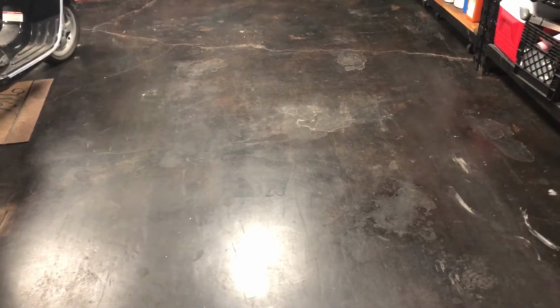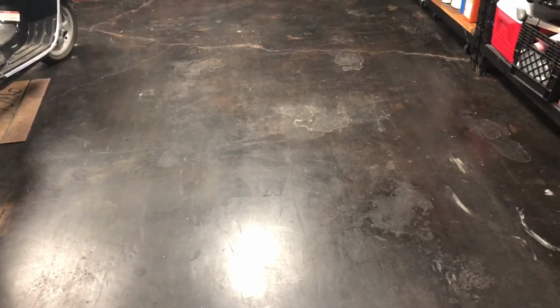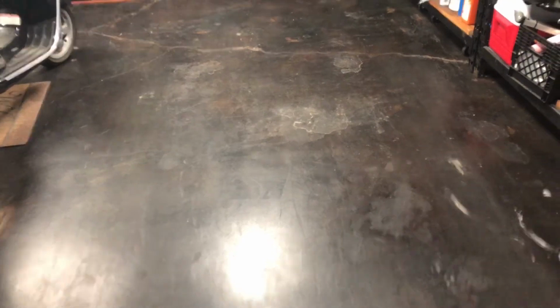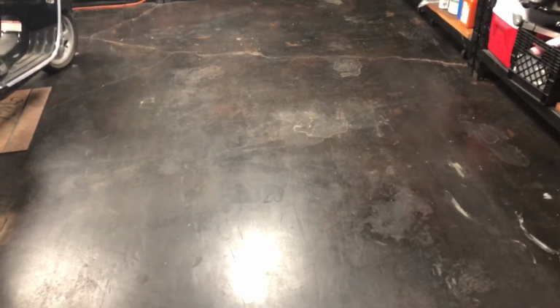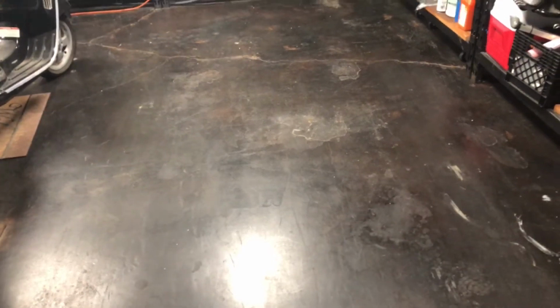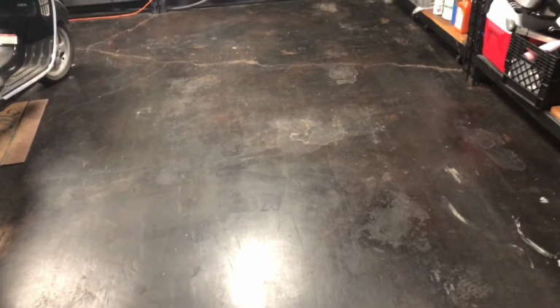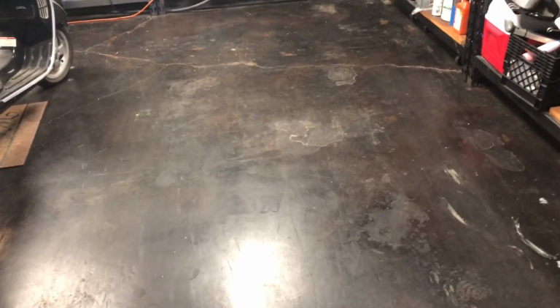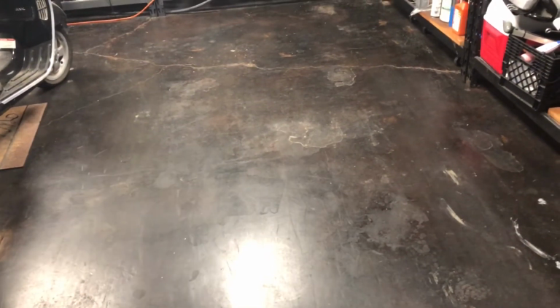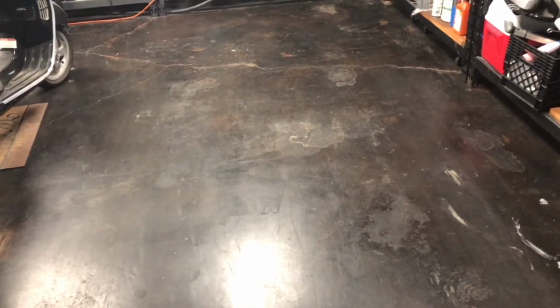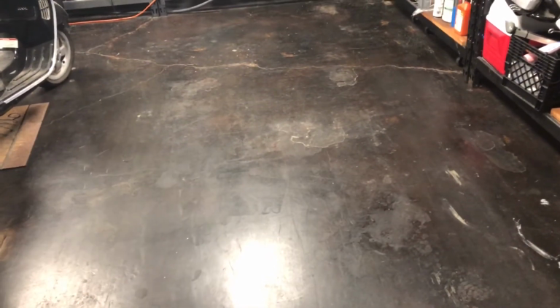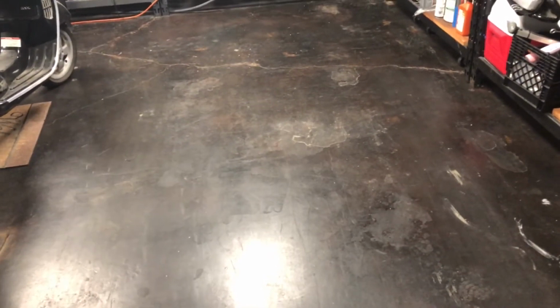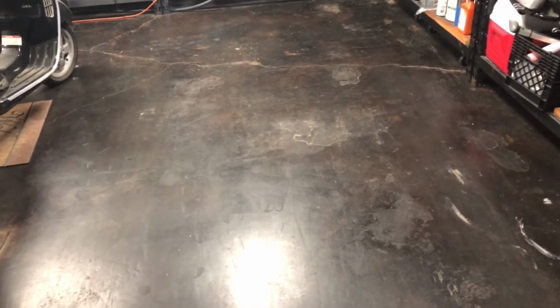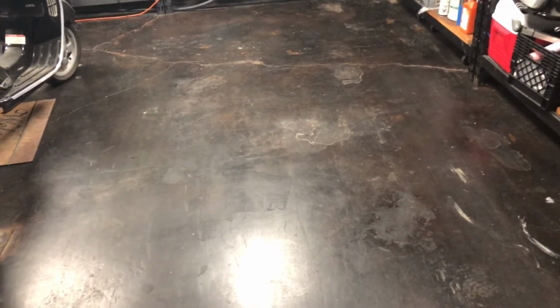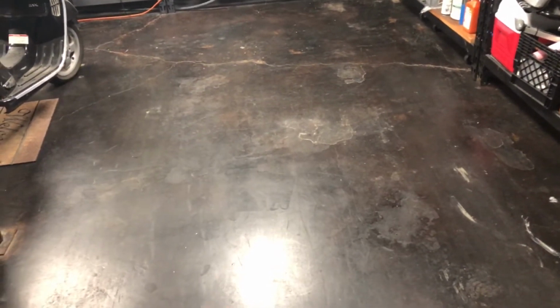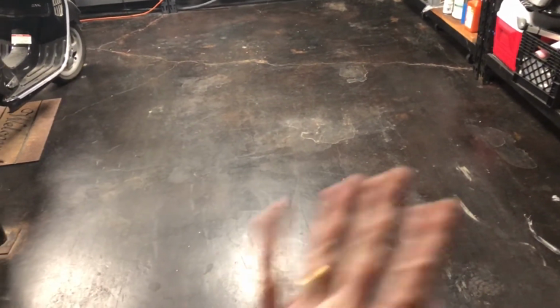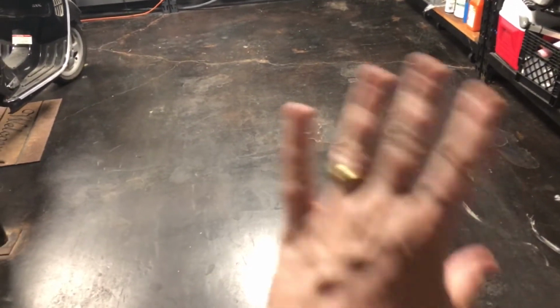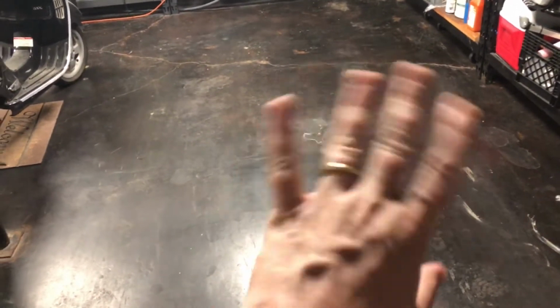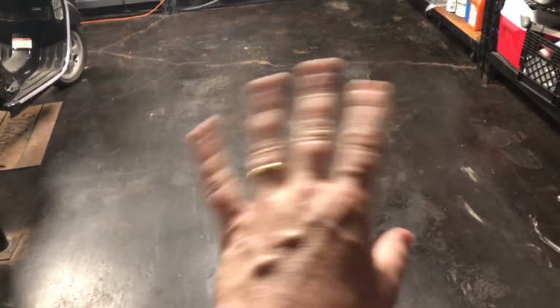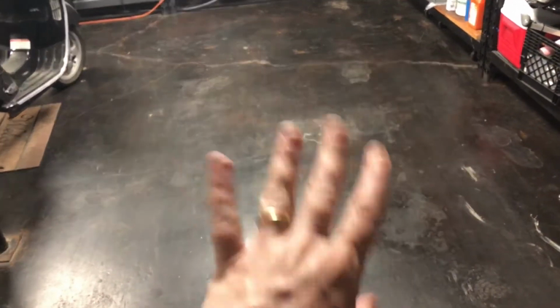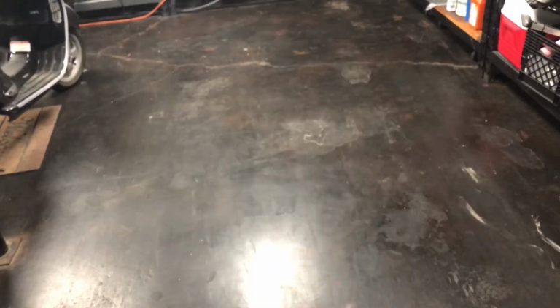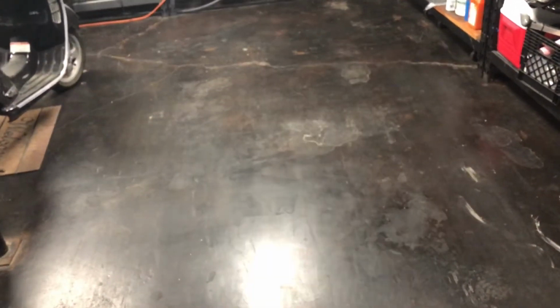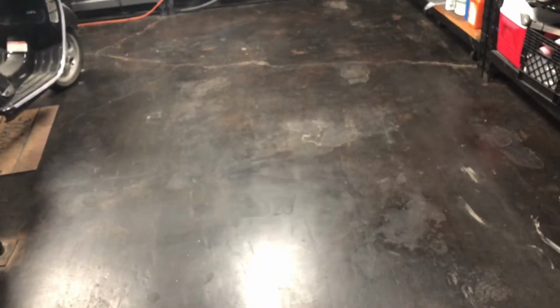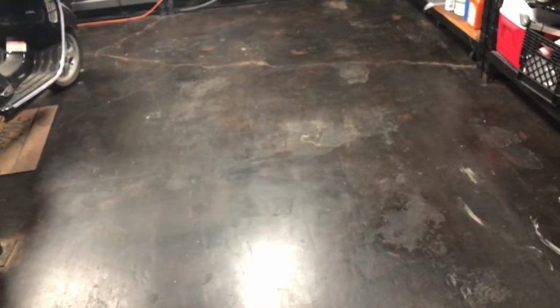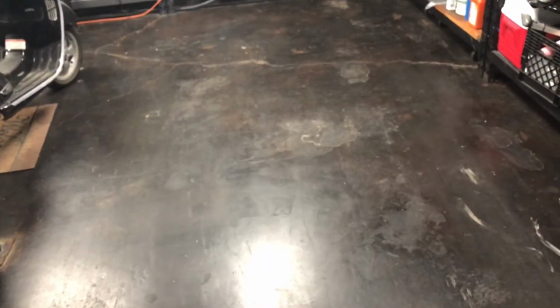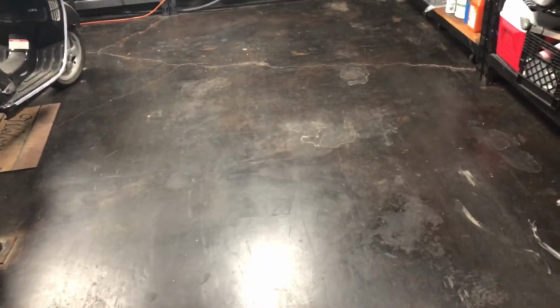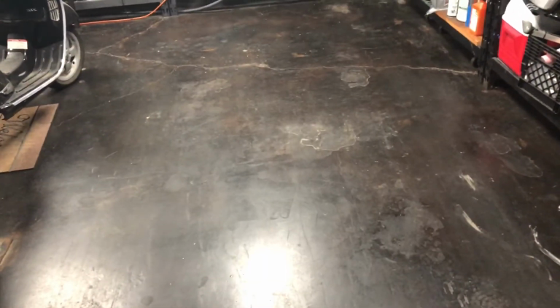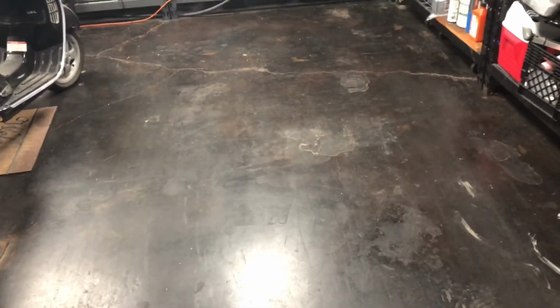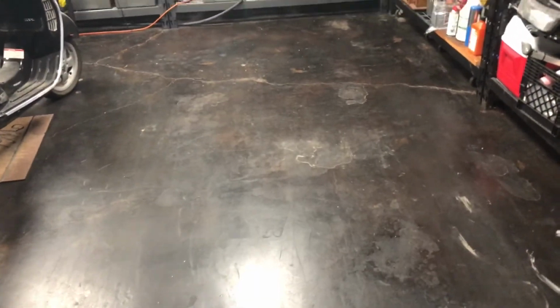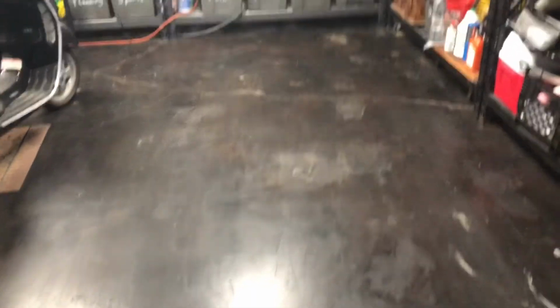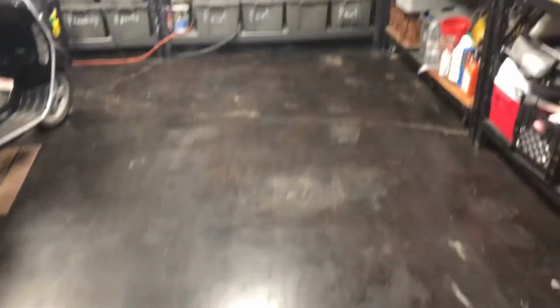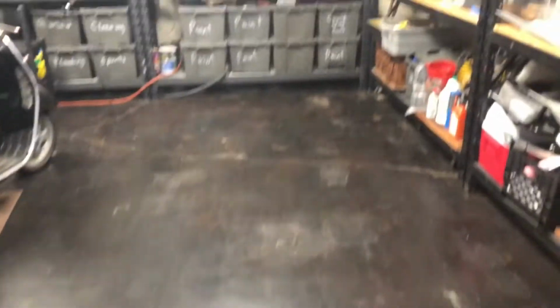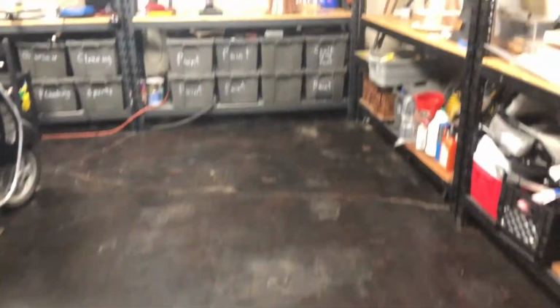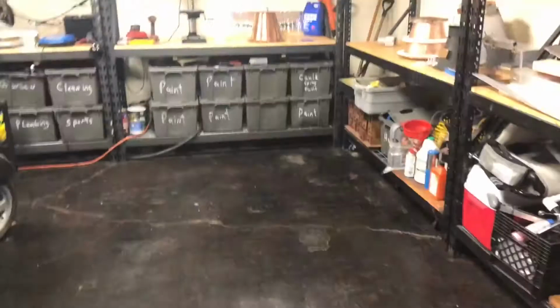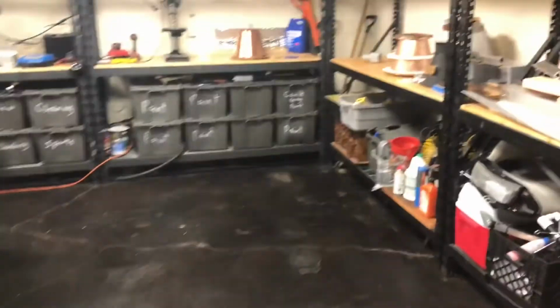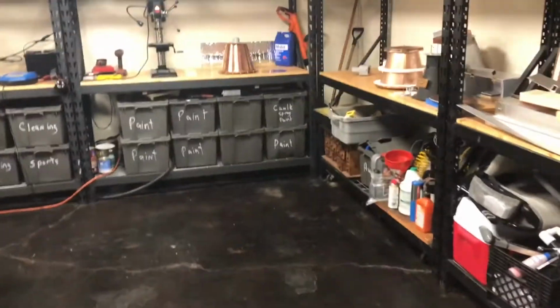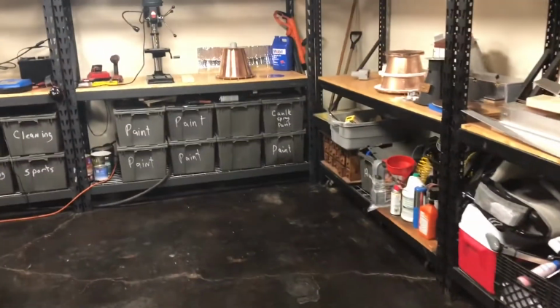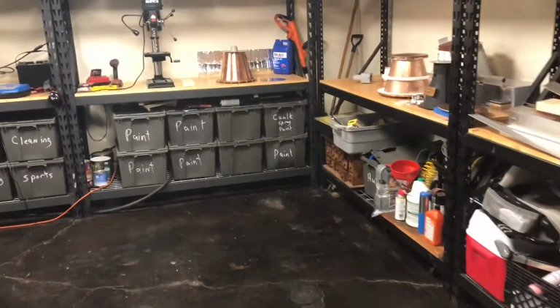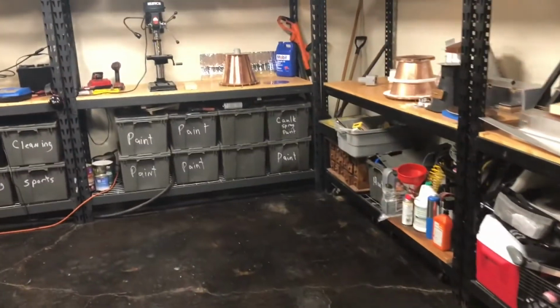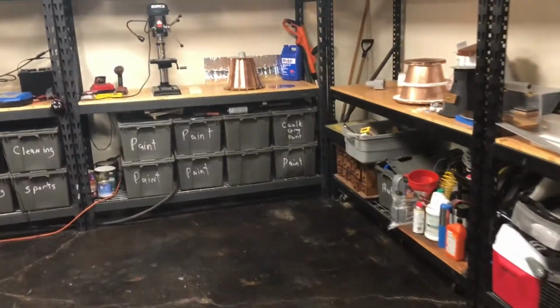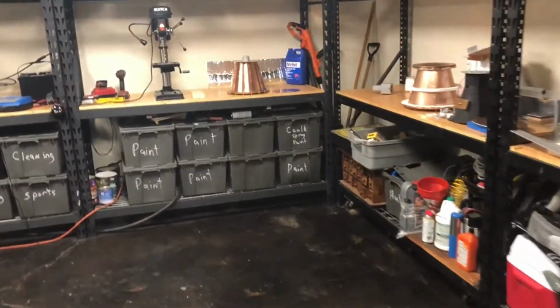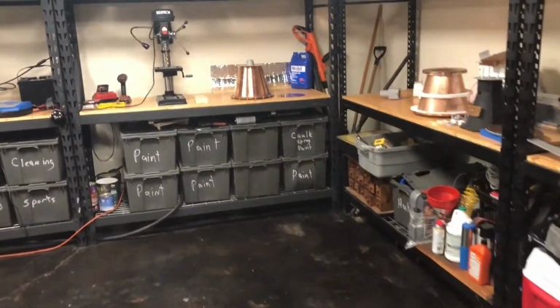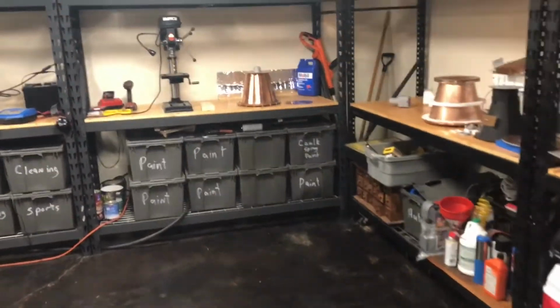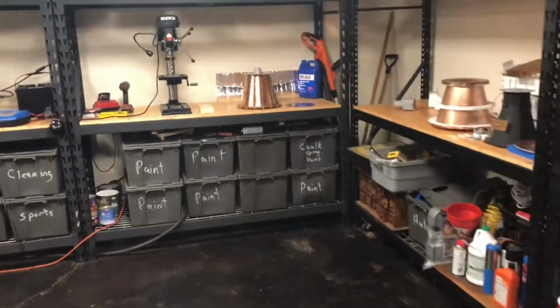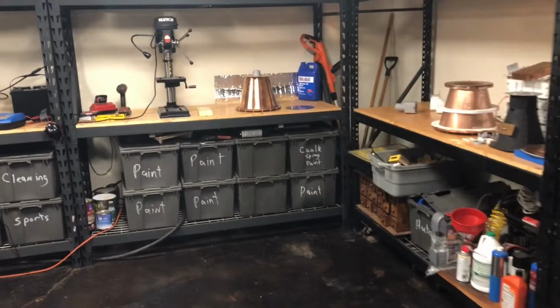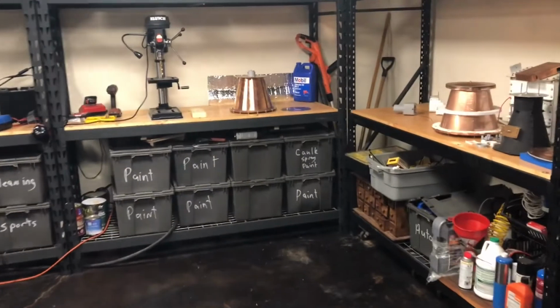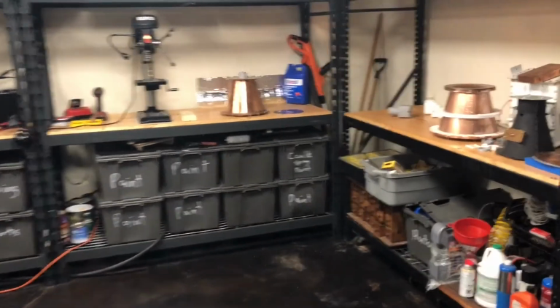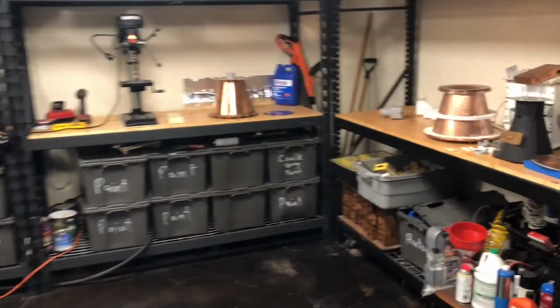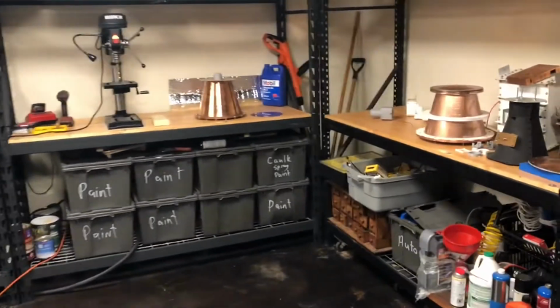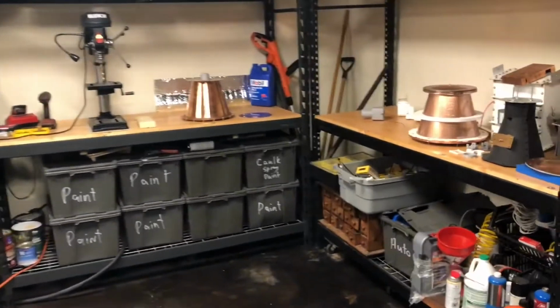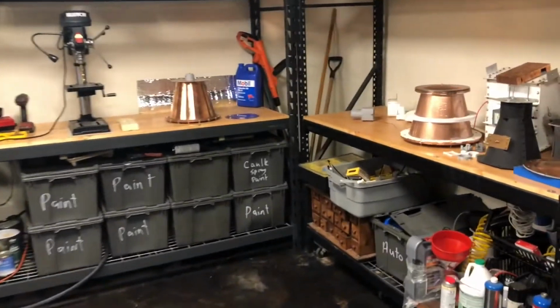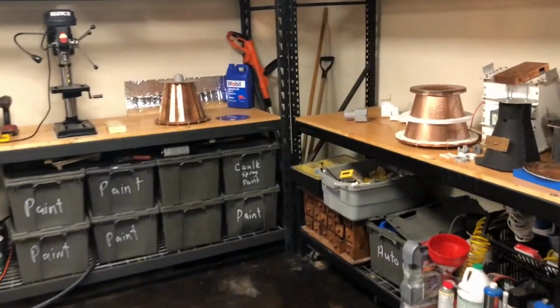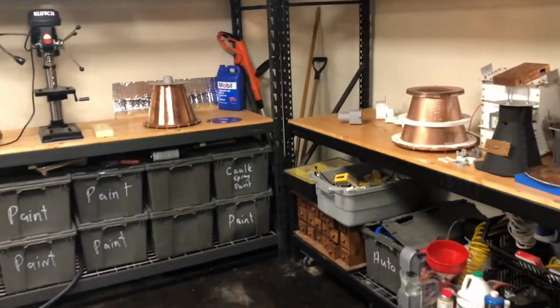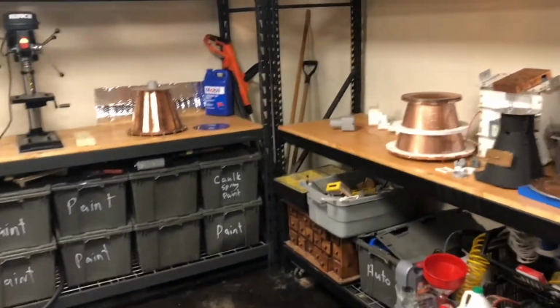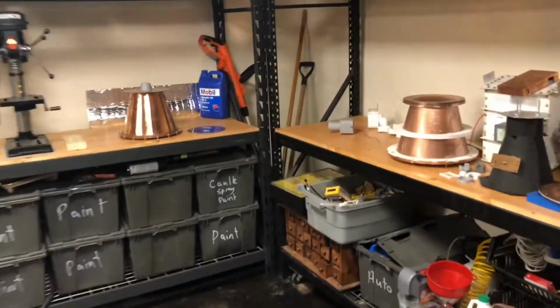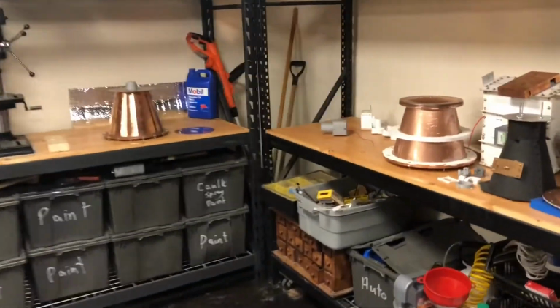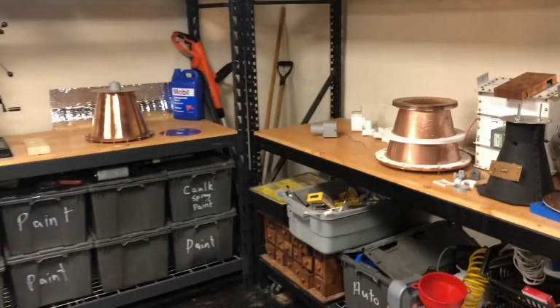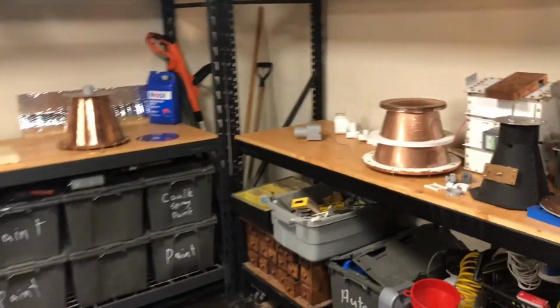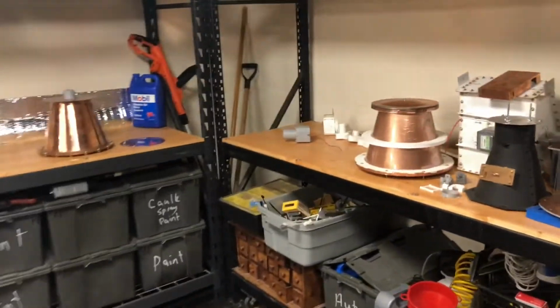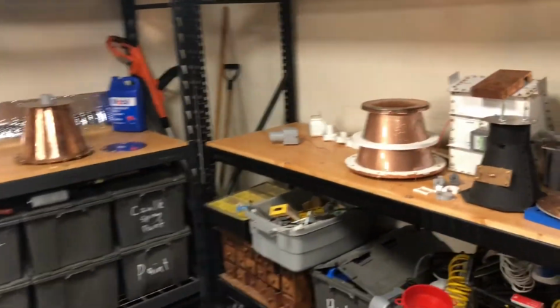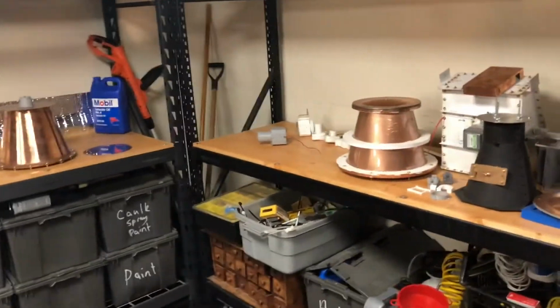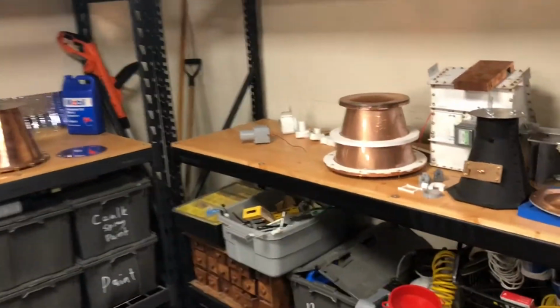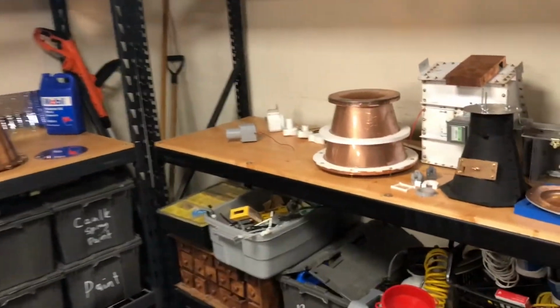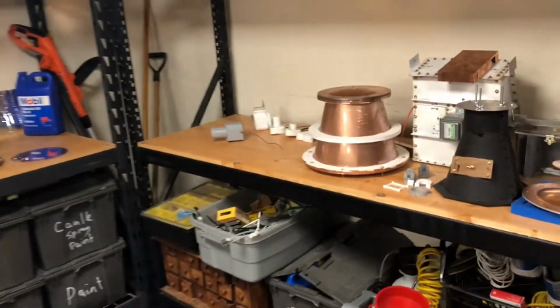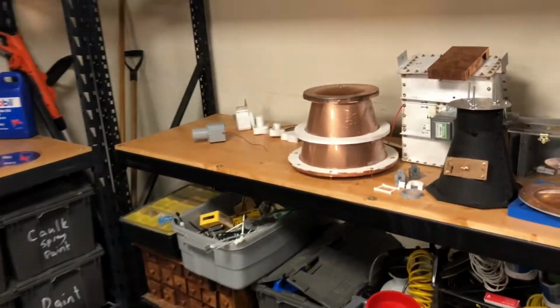Hello everyone, it's Monomorphic here. Welcome back to my lab. Just wanted to take you on another tour — it's been a long time.